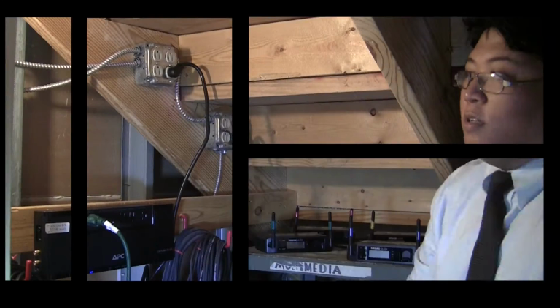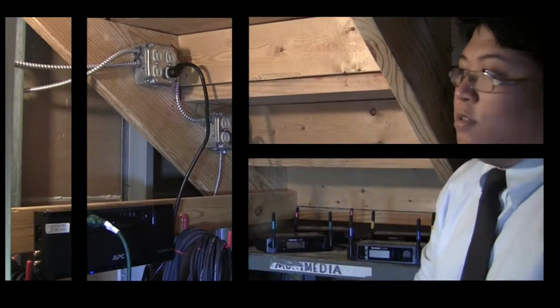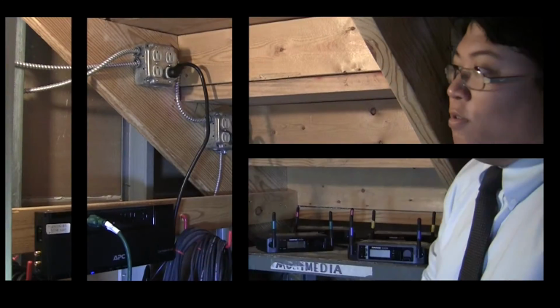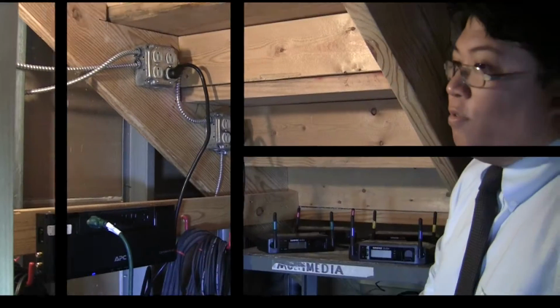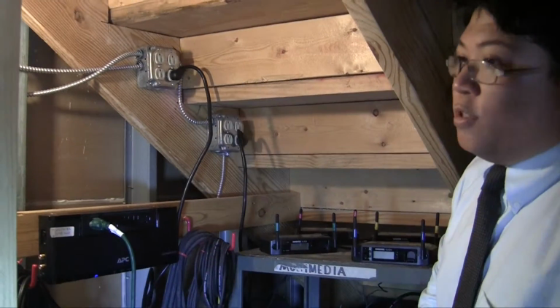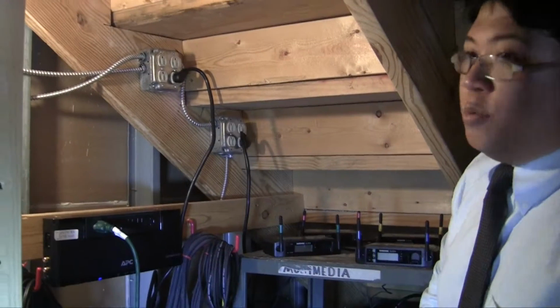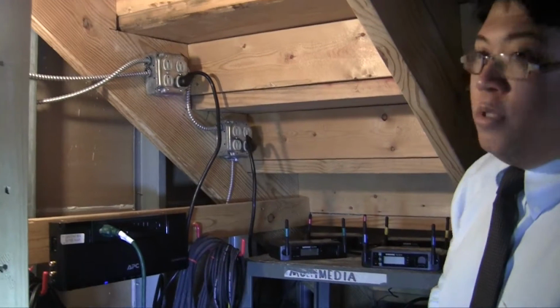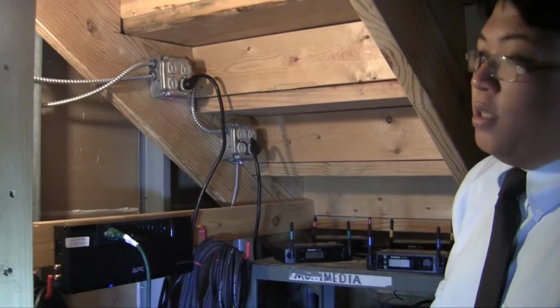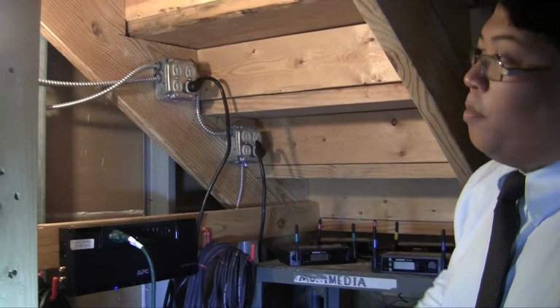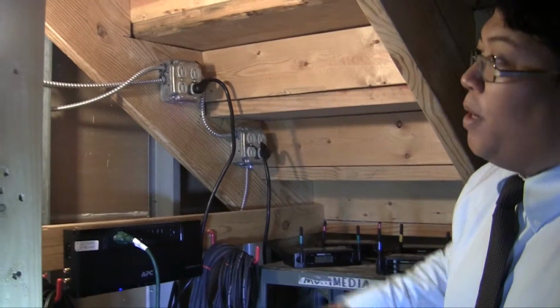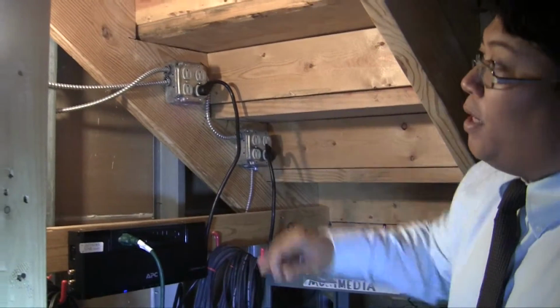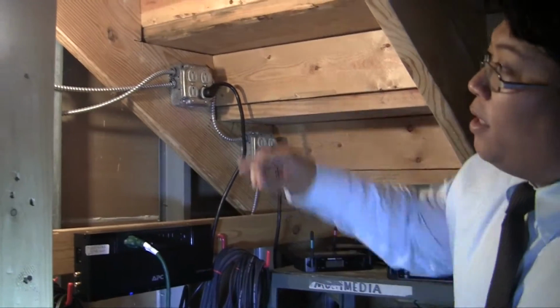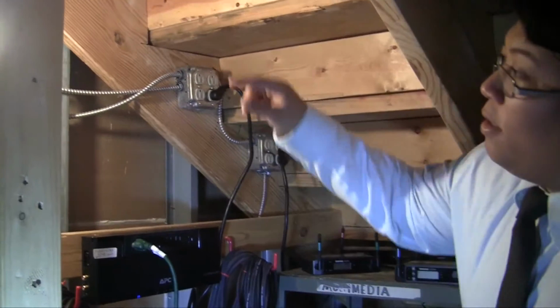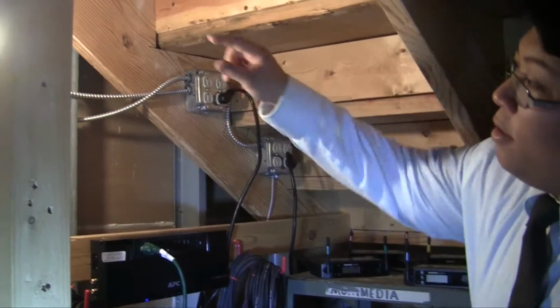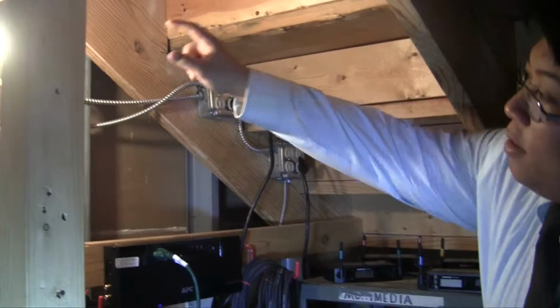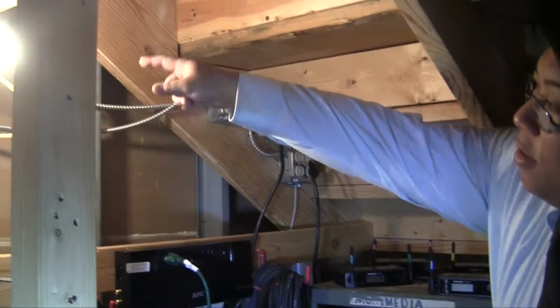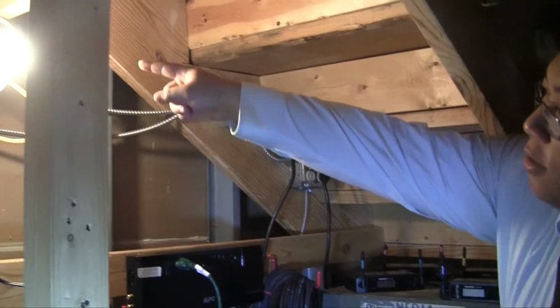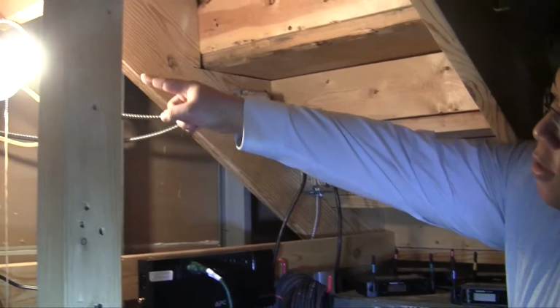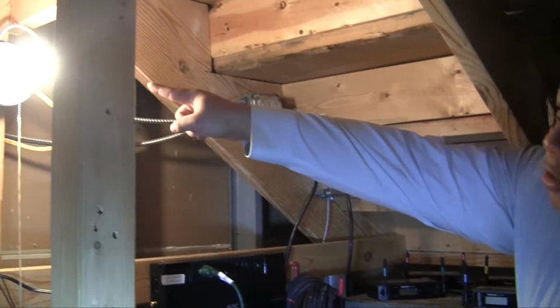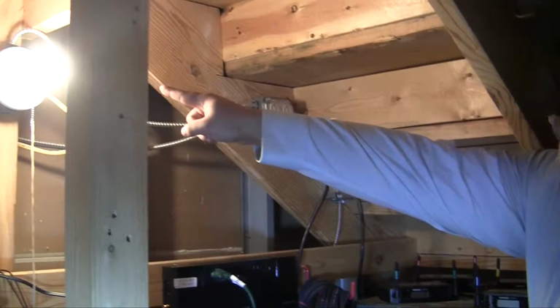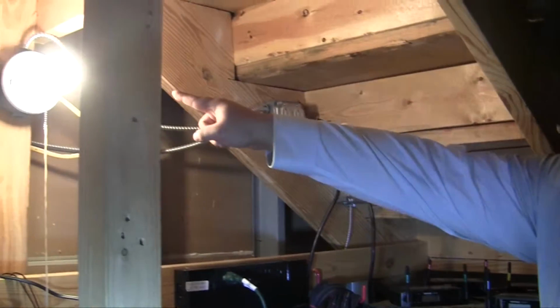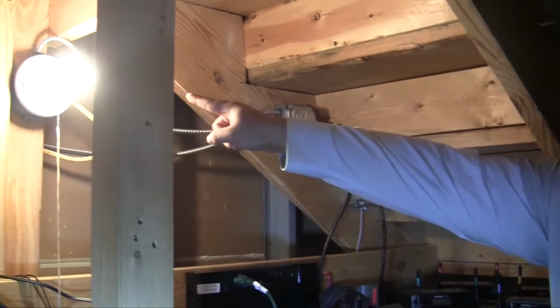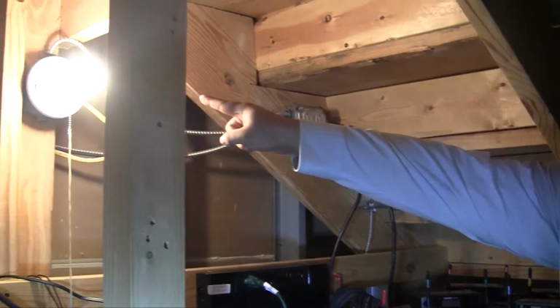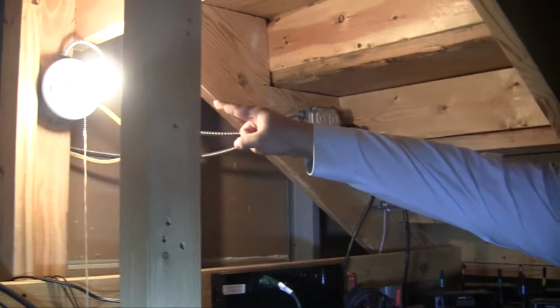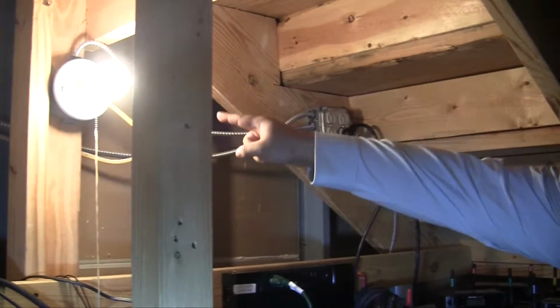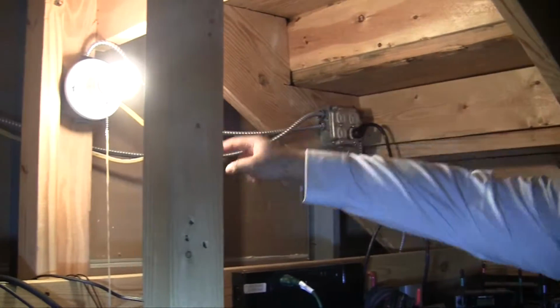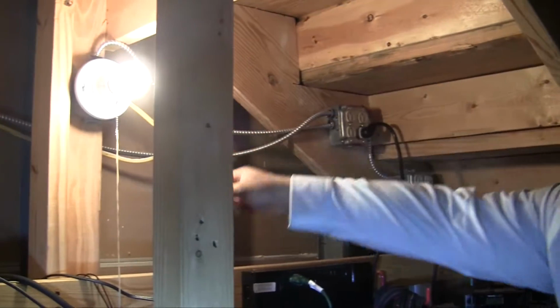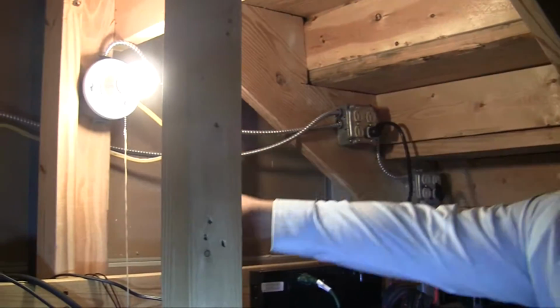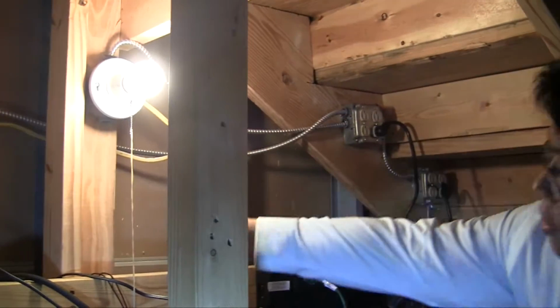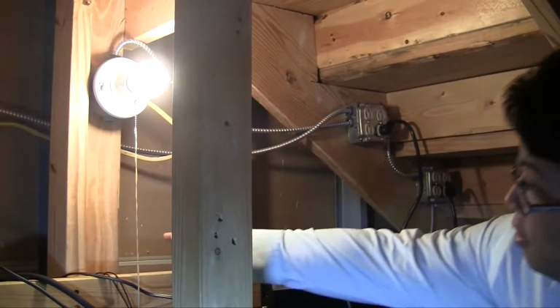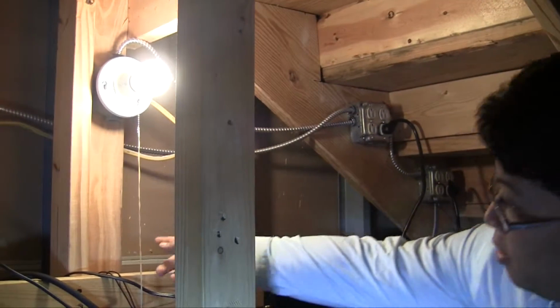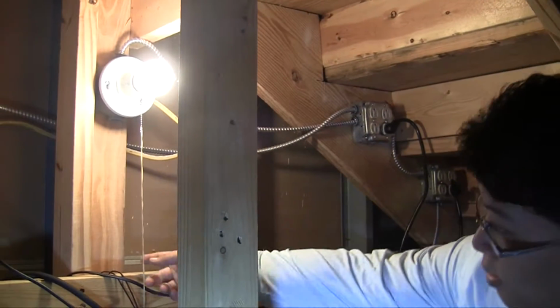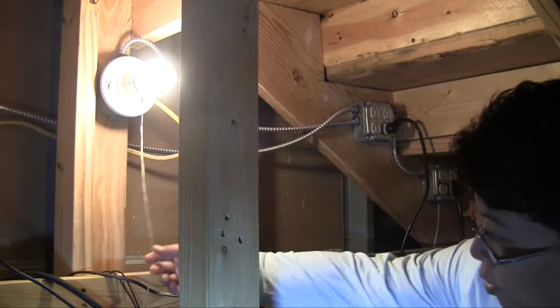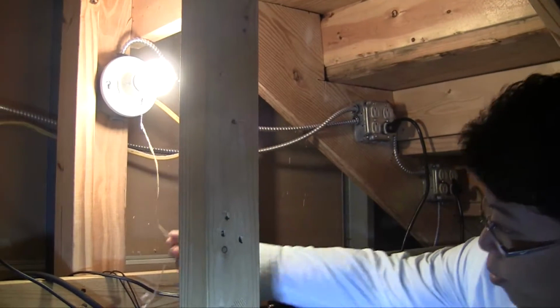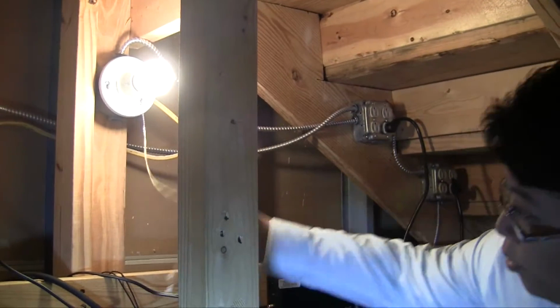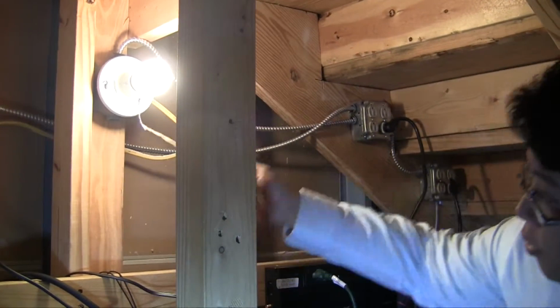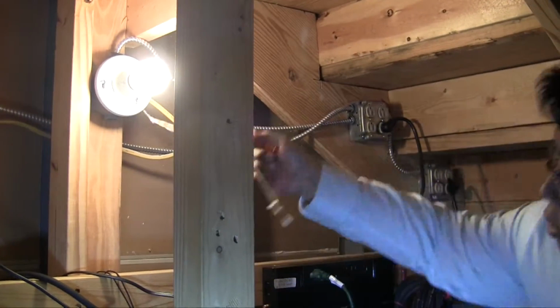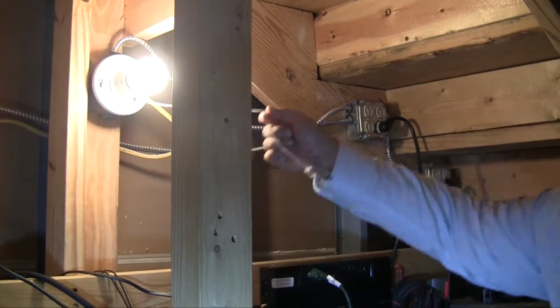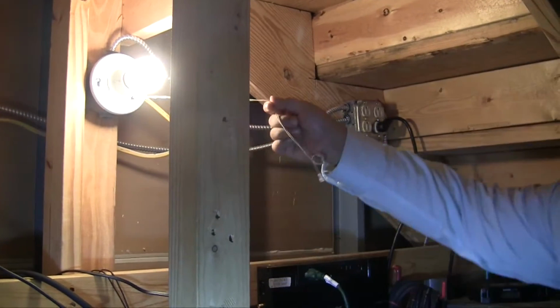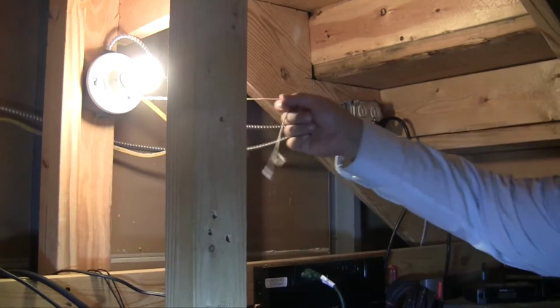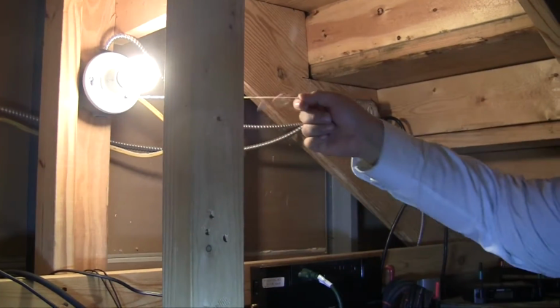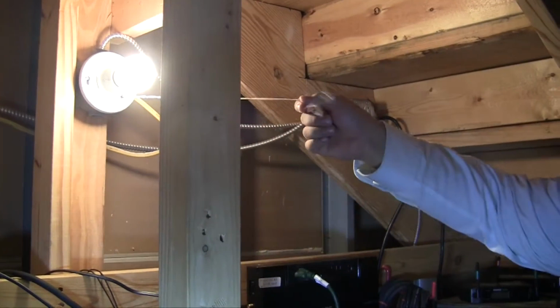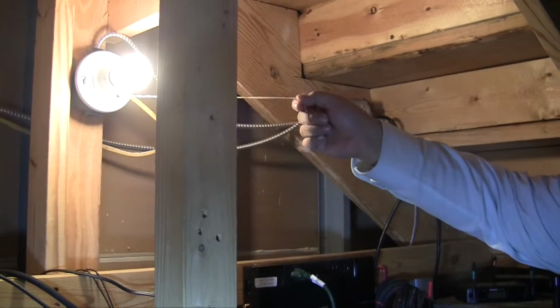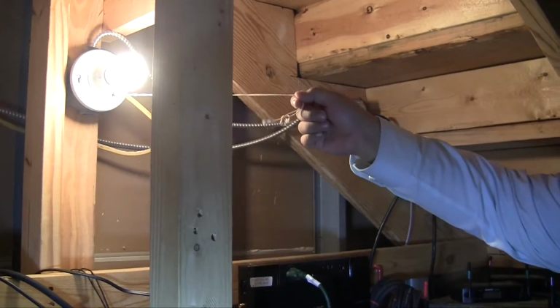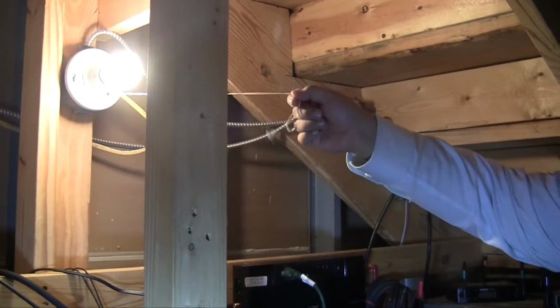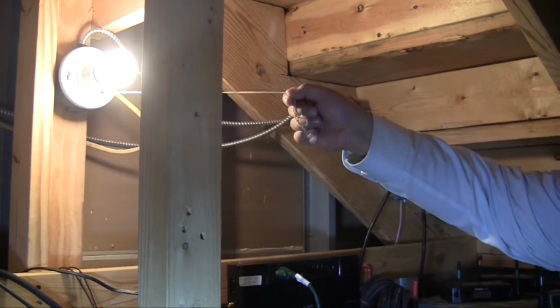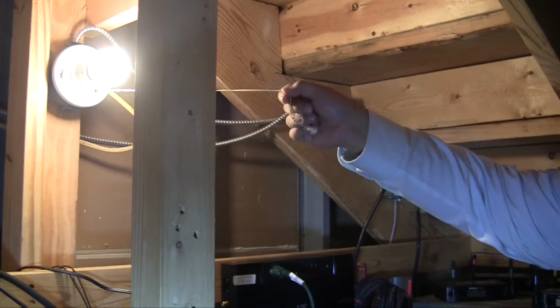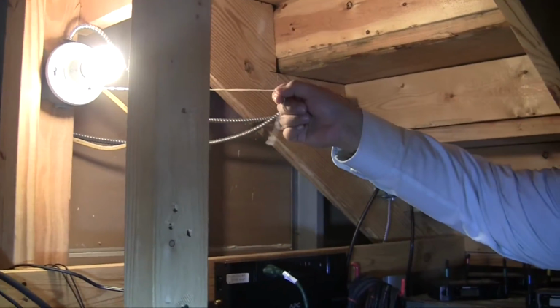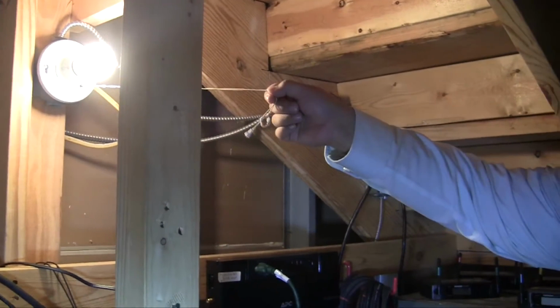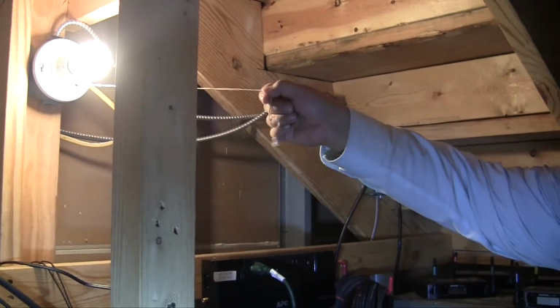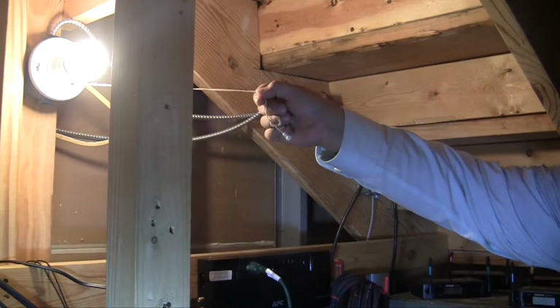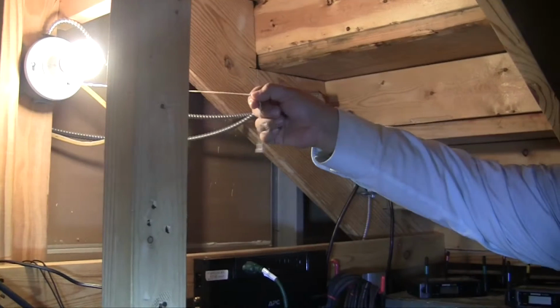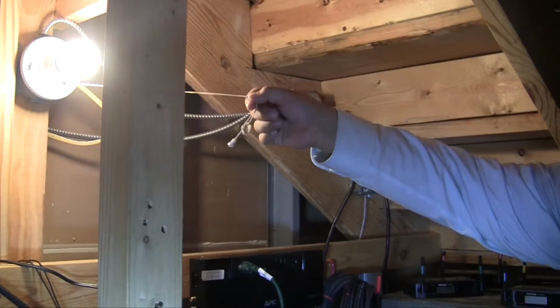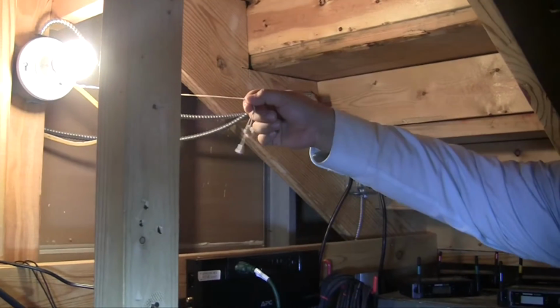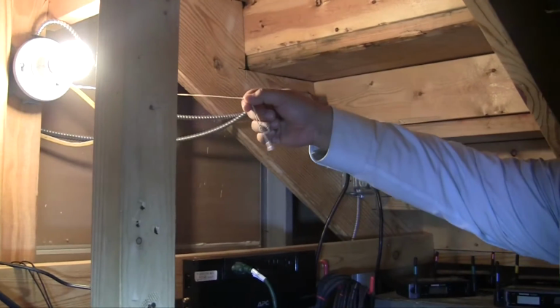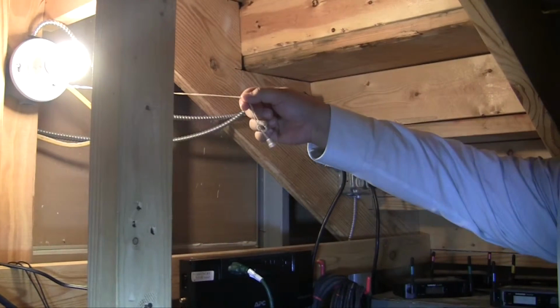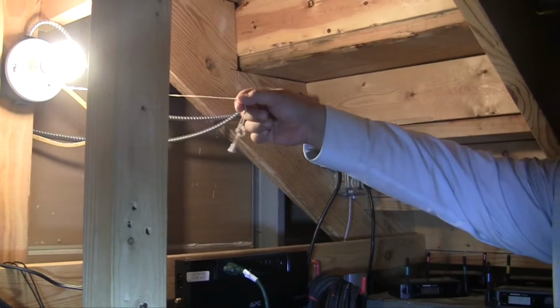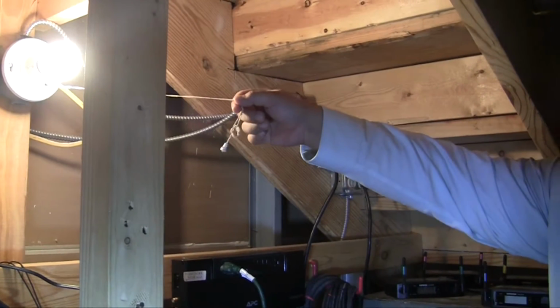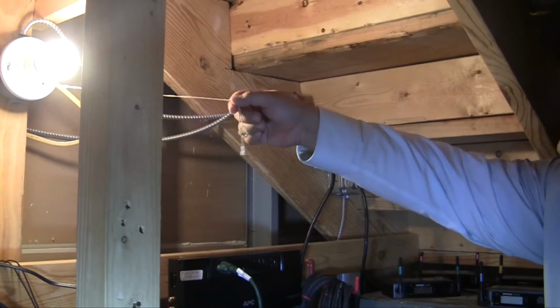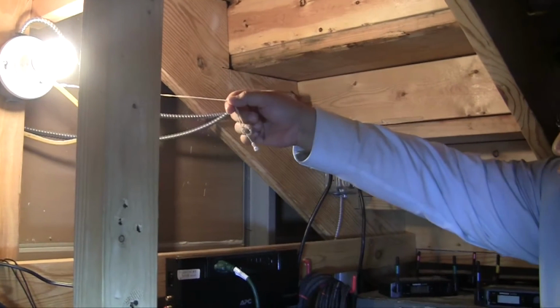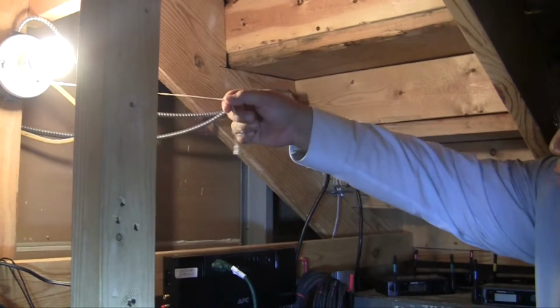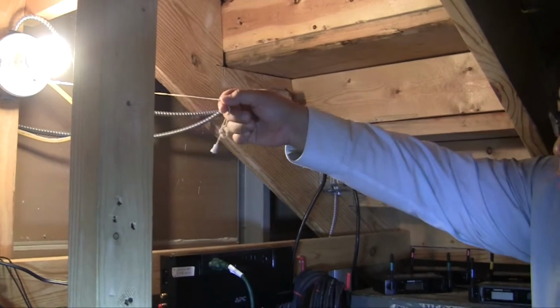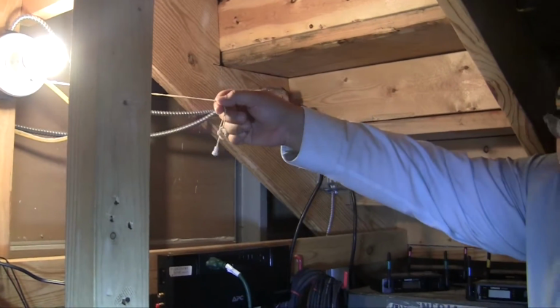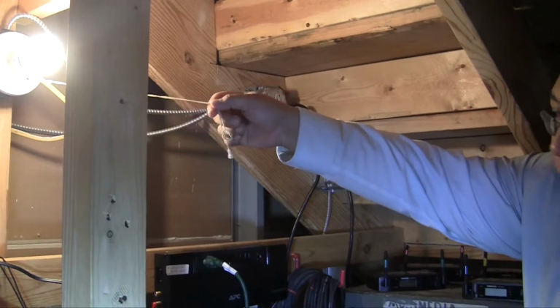First, when you get back here, you're going to turn on this light. You'll pull this cord out to turn it on so that you can see your workspace.